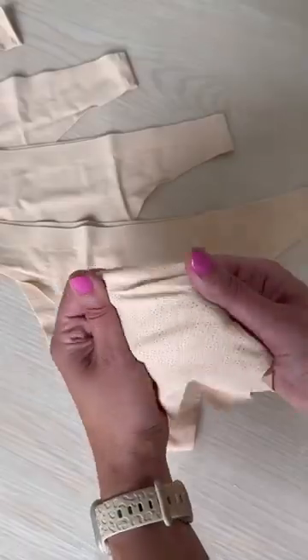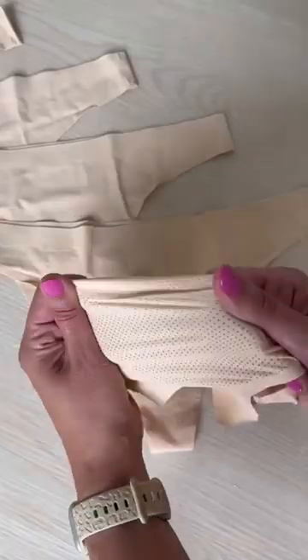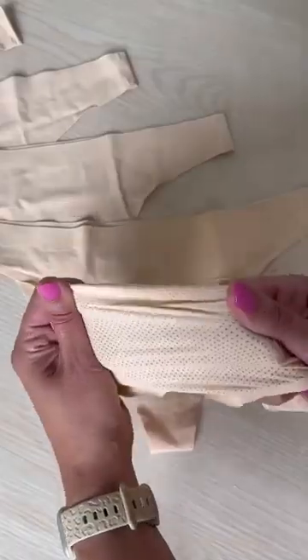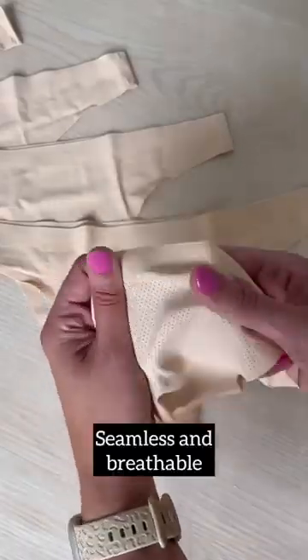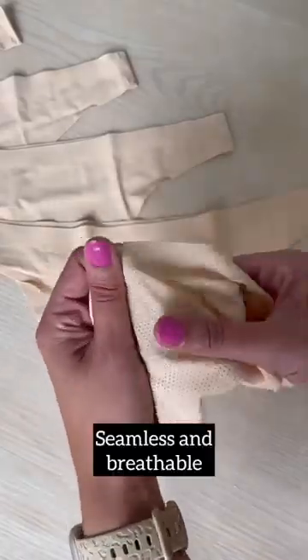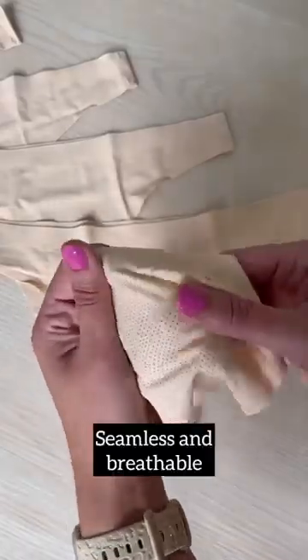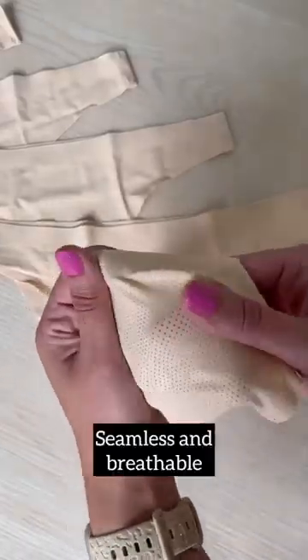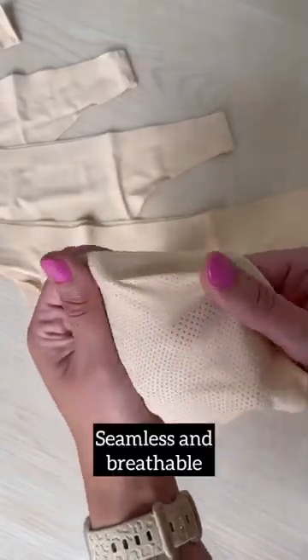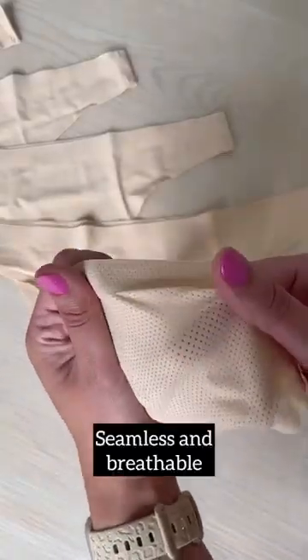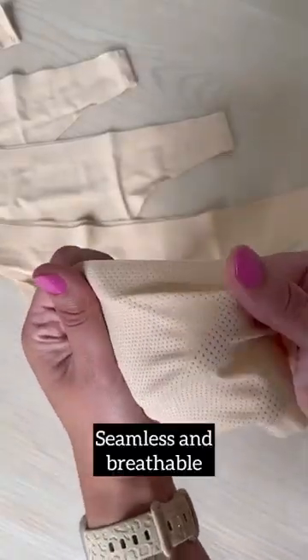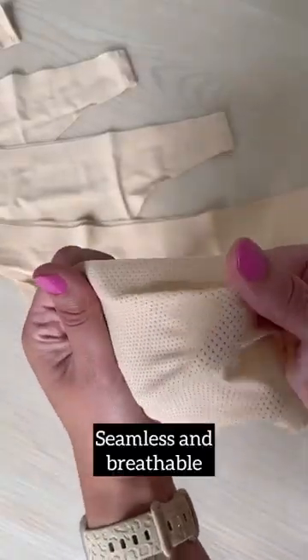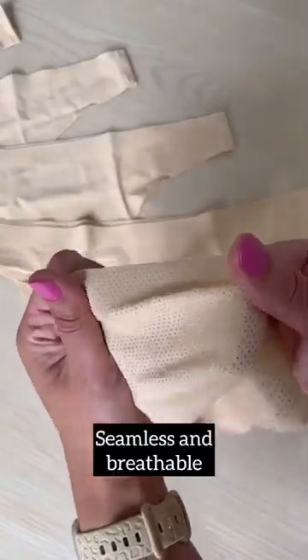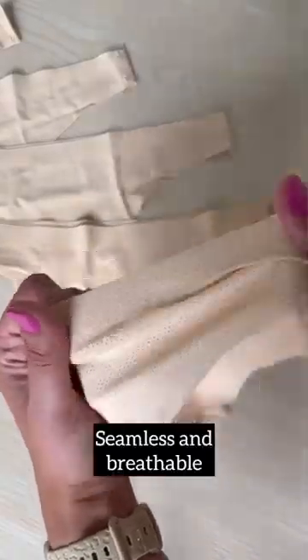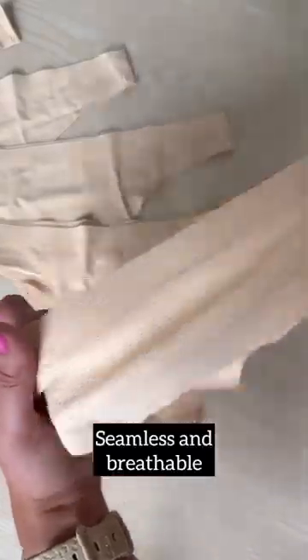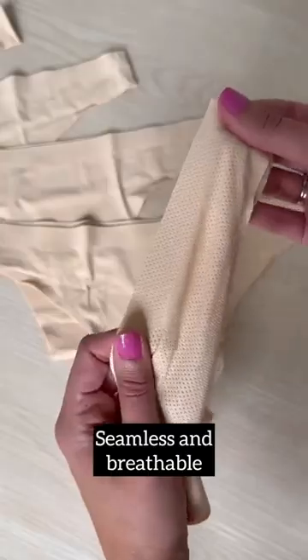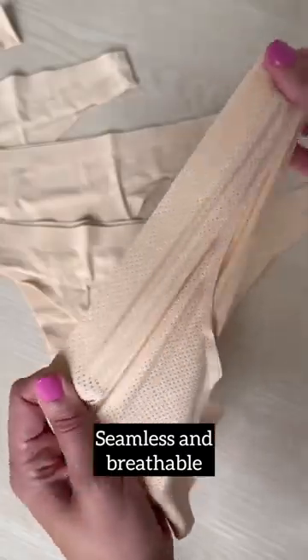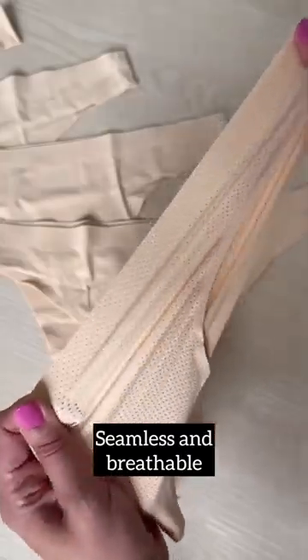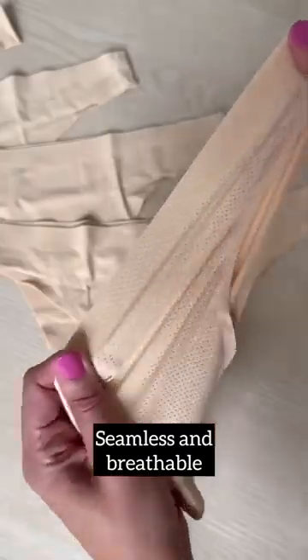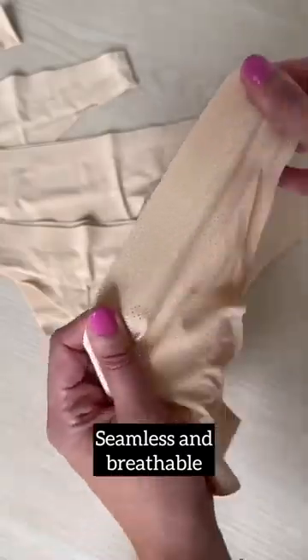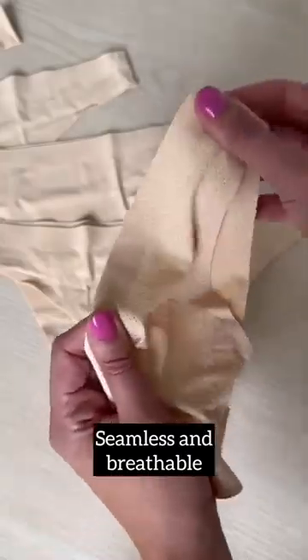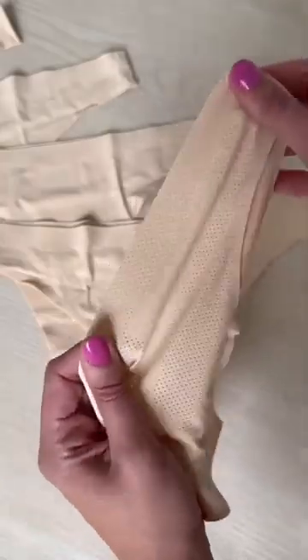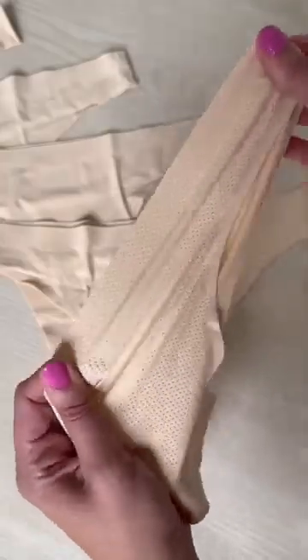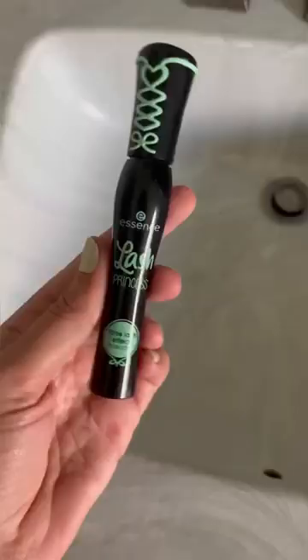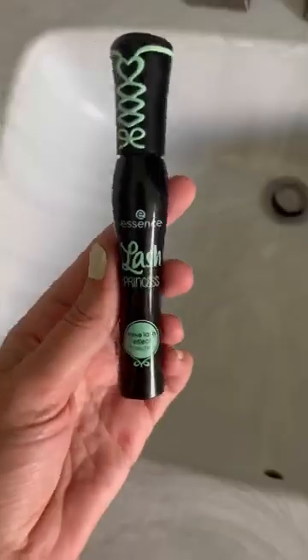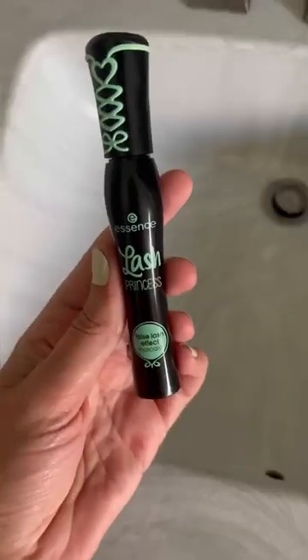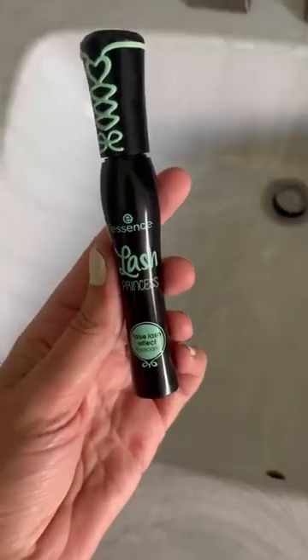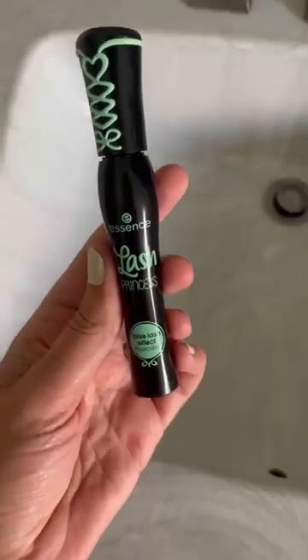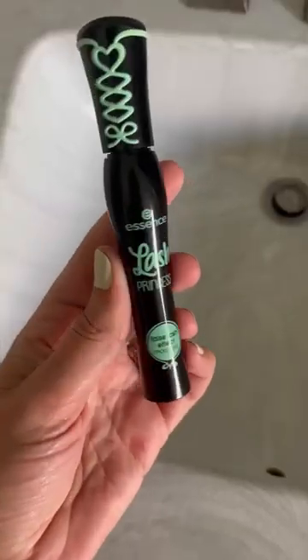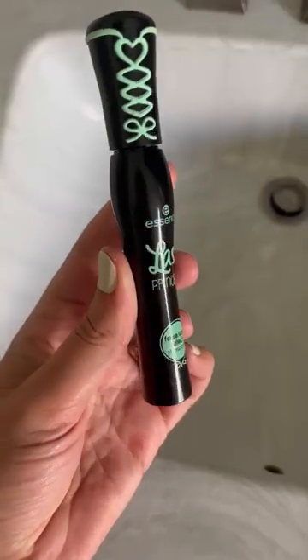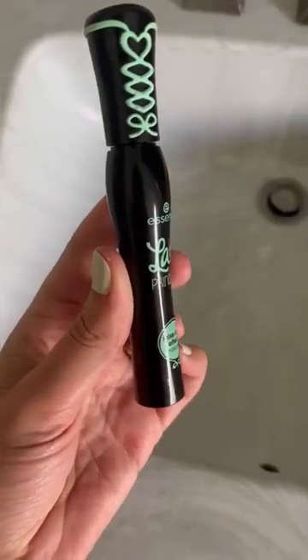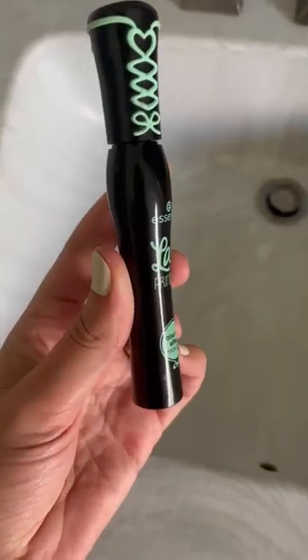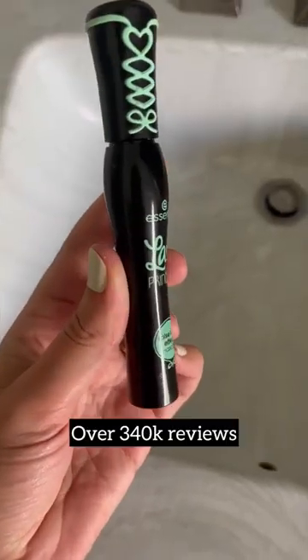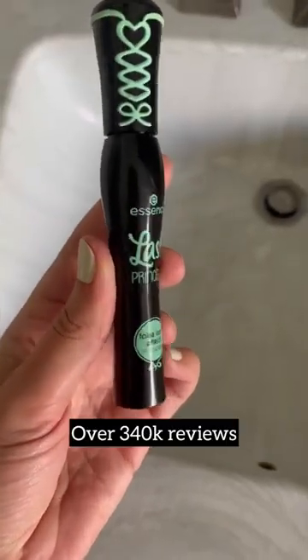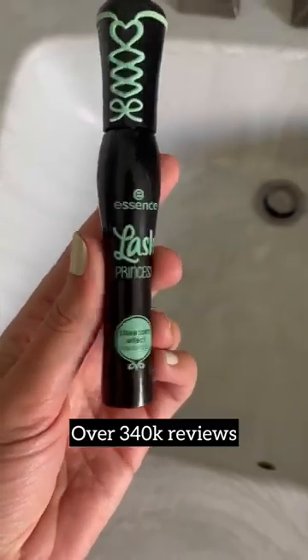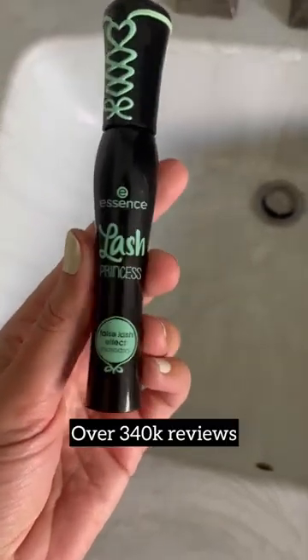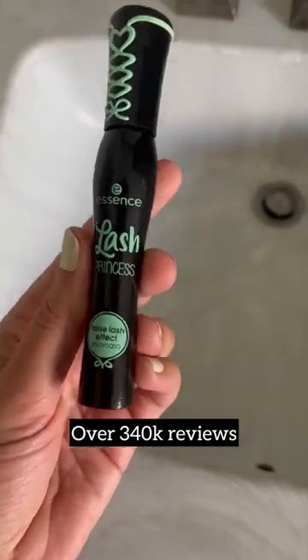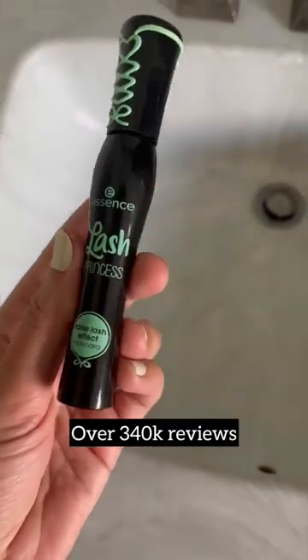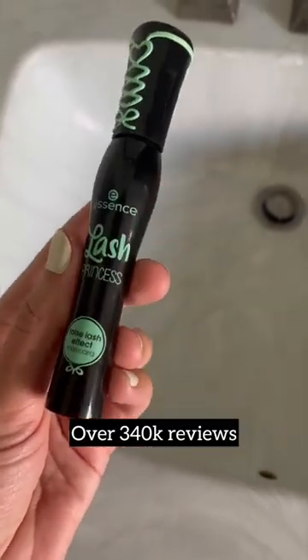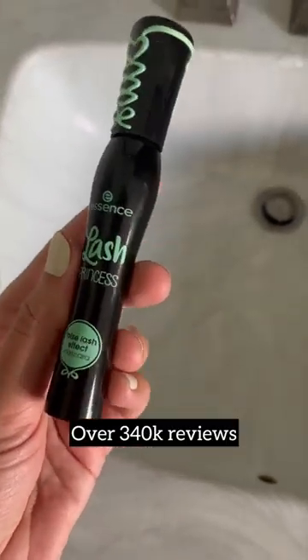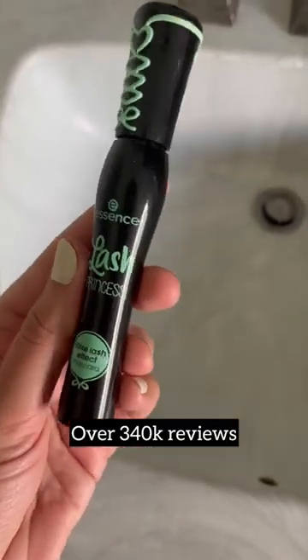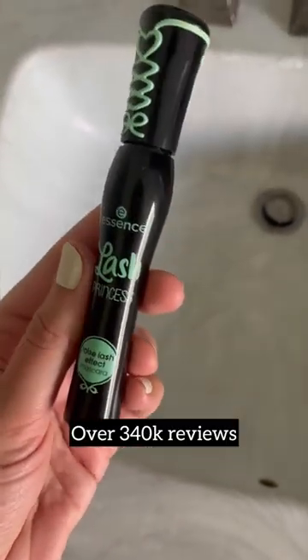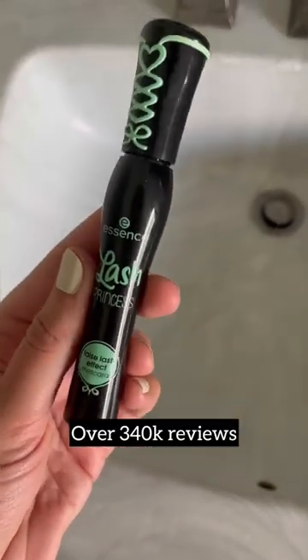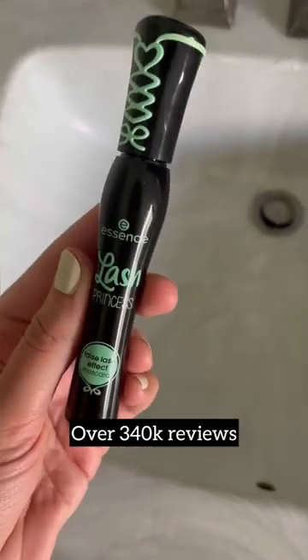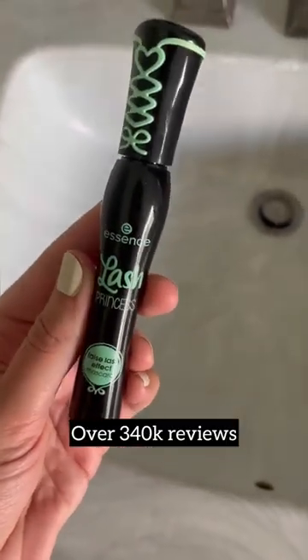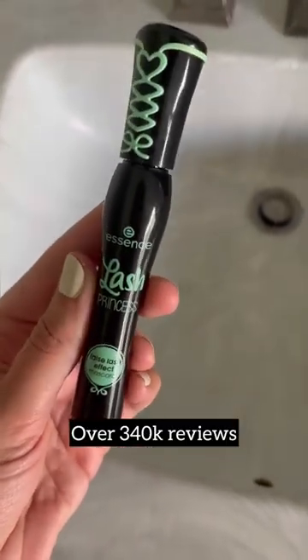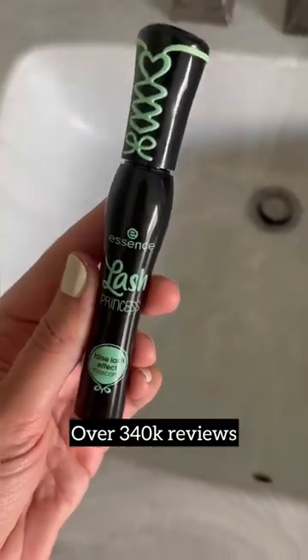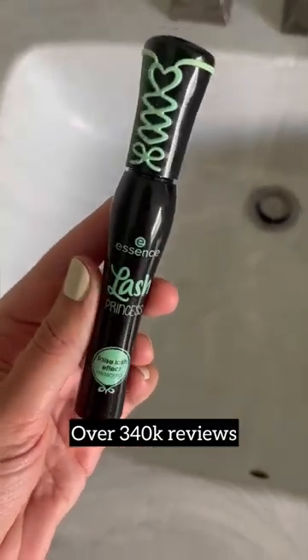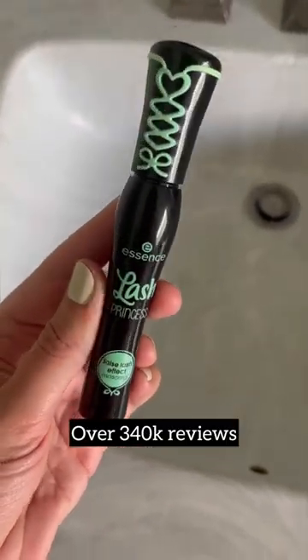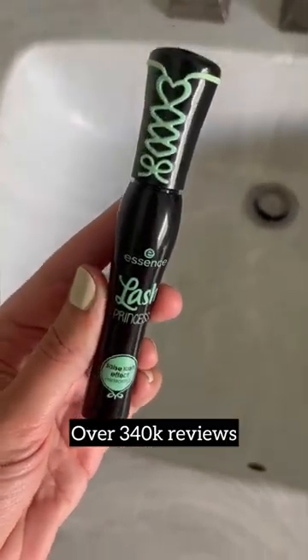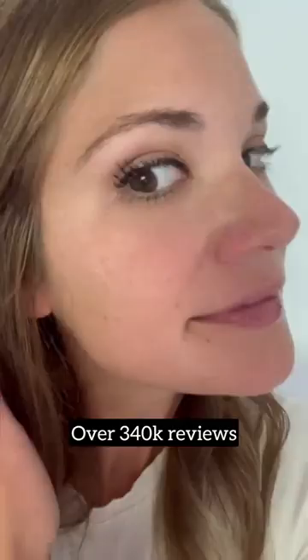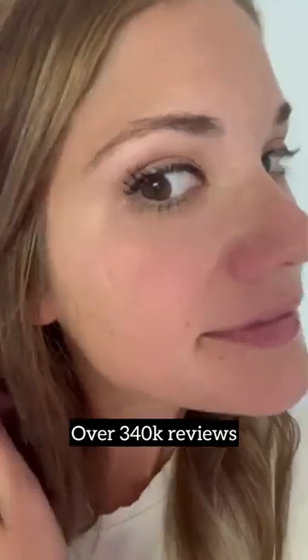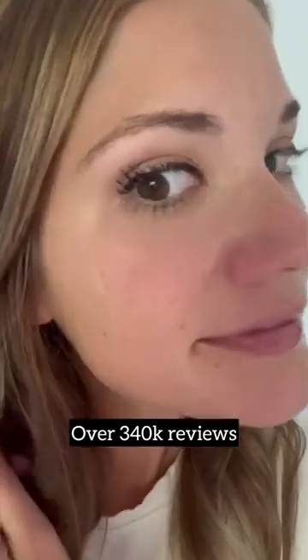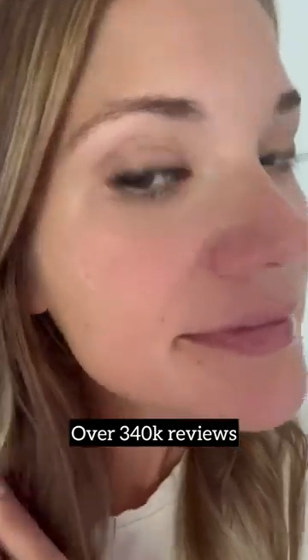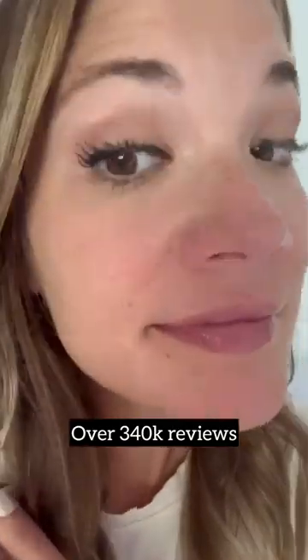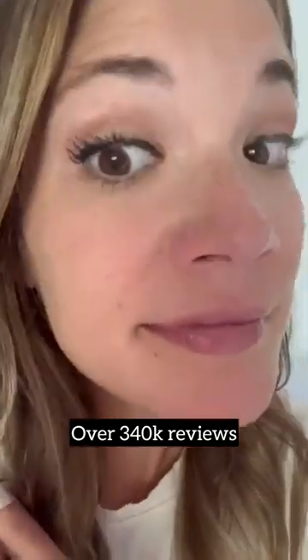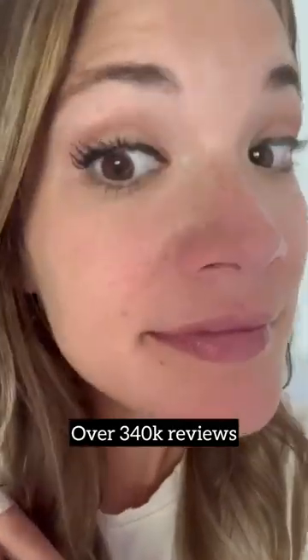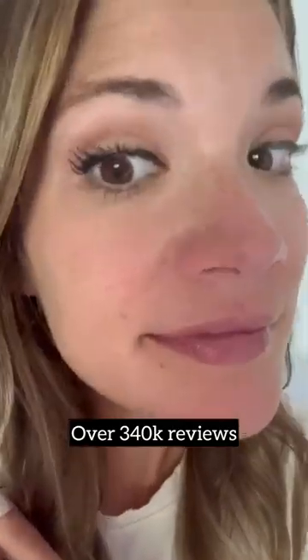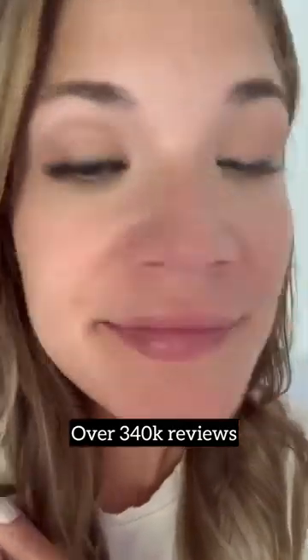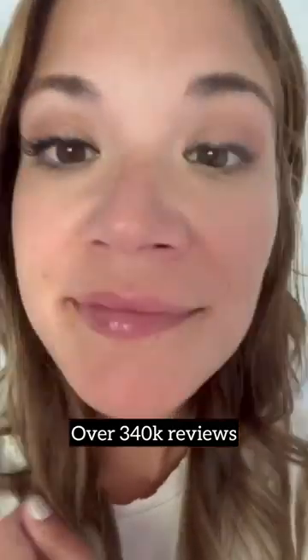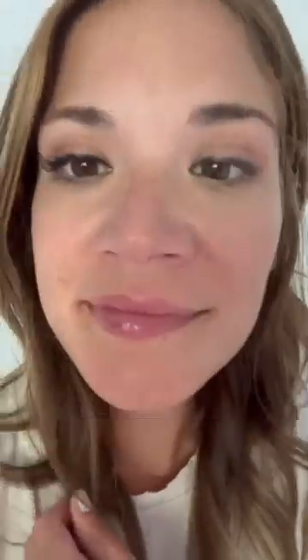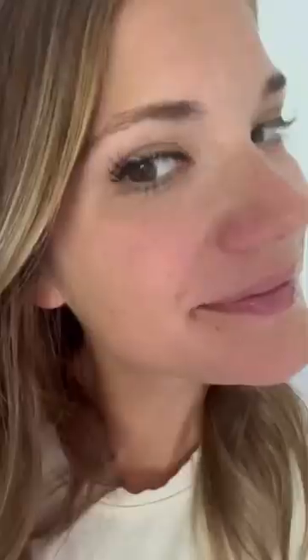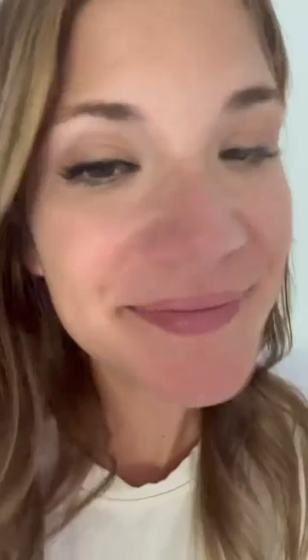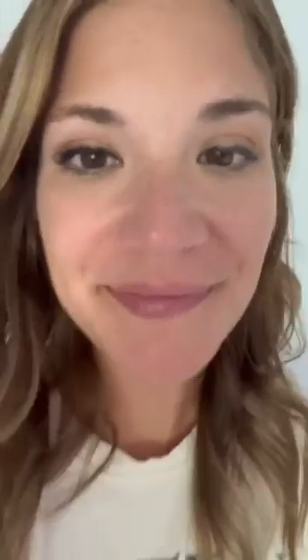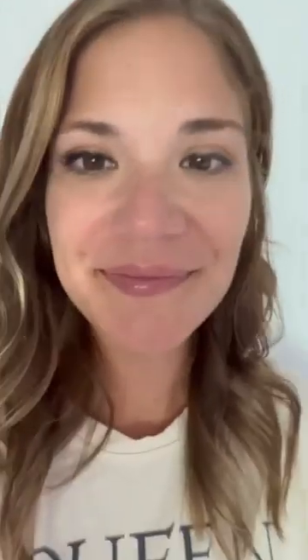These are the best underwear that are seamless, breathable, and come in a set of five. And I have tried countless mascaras and nothing compares to this $5 option.